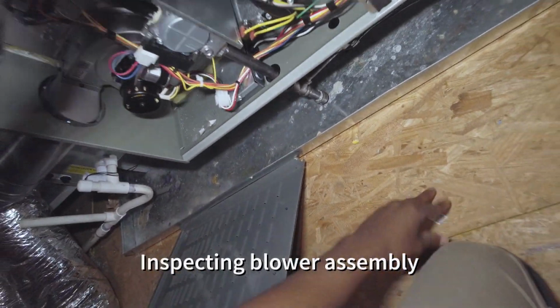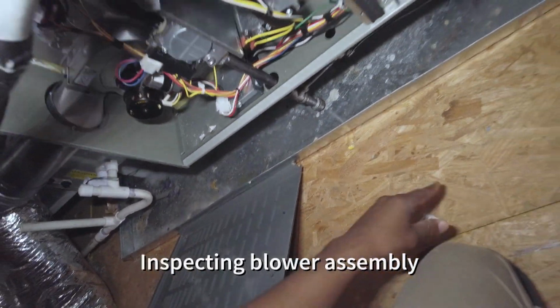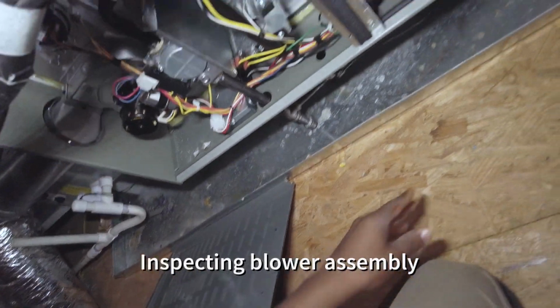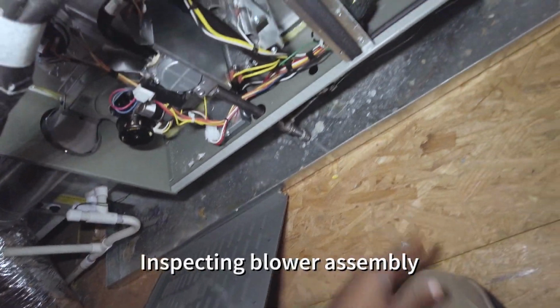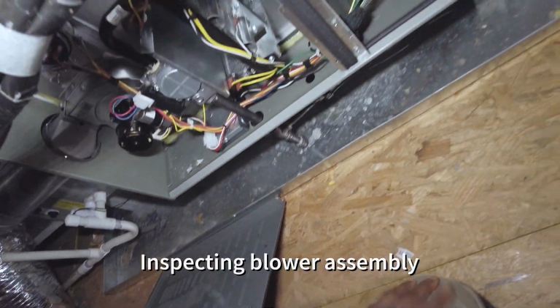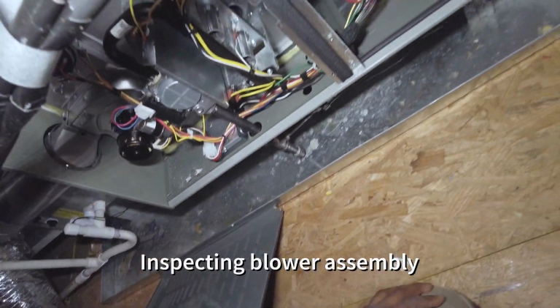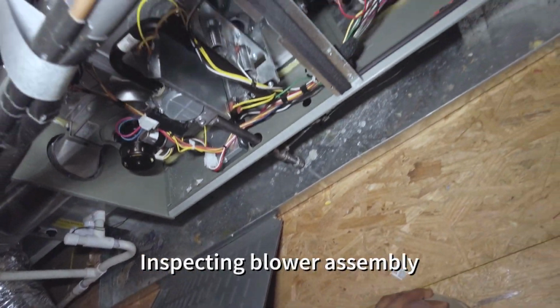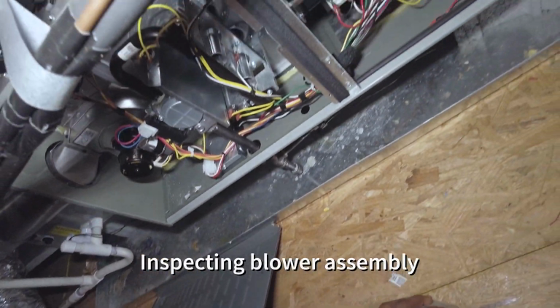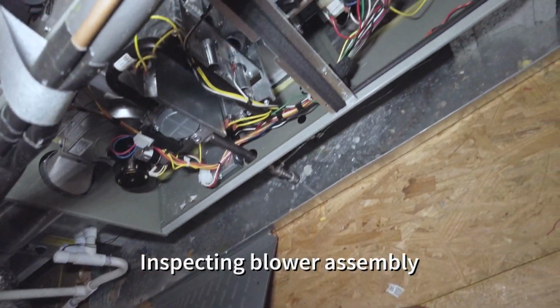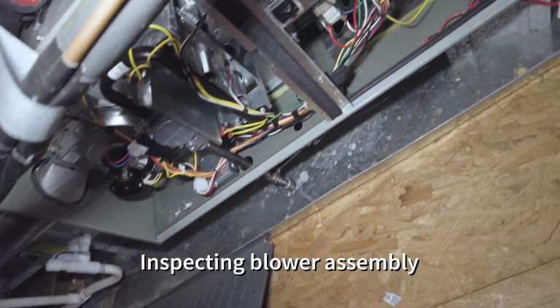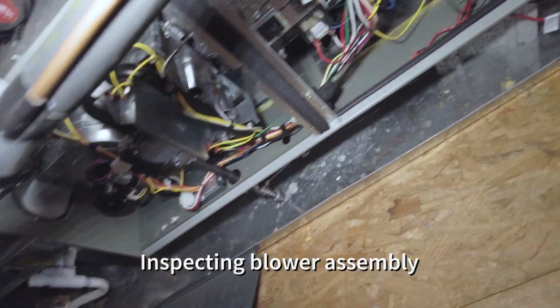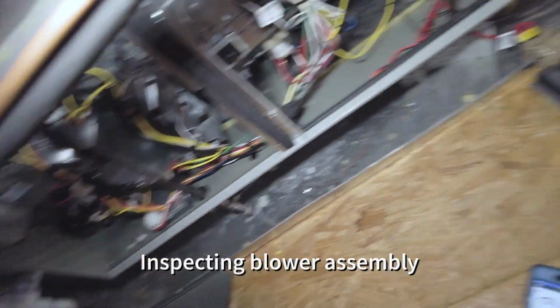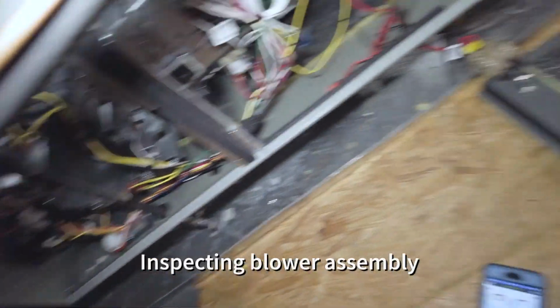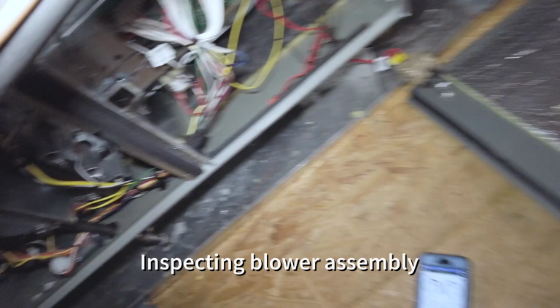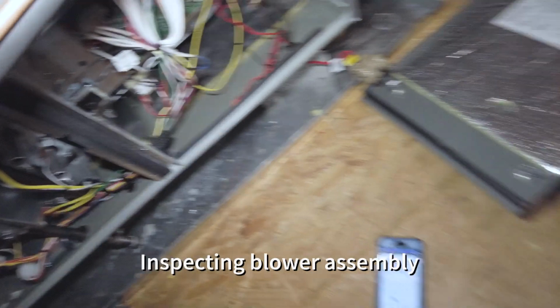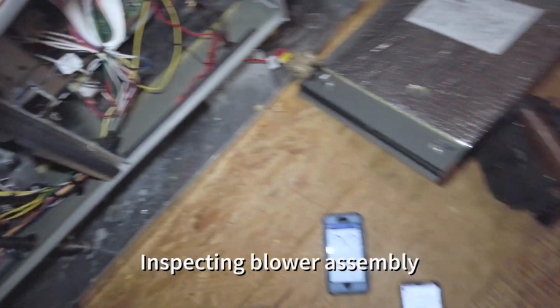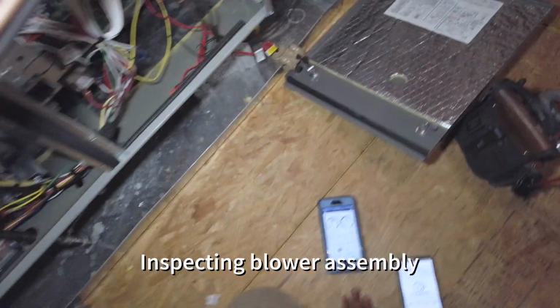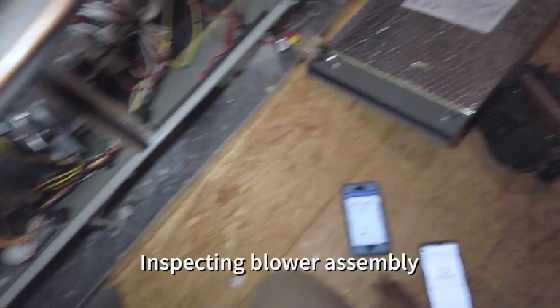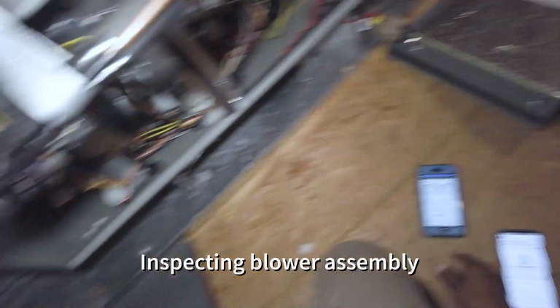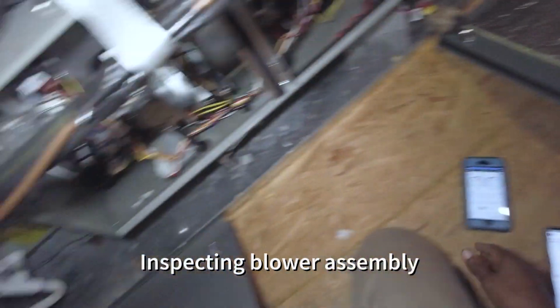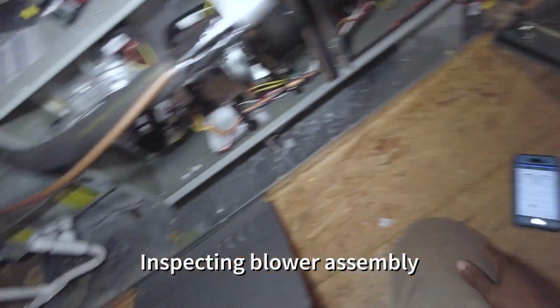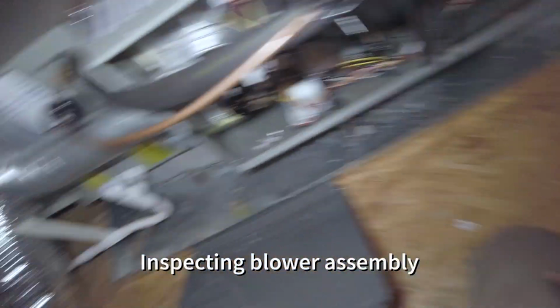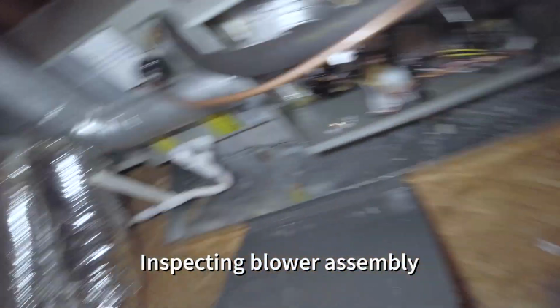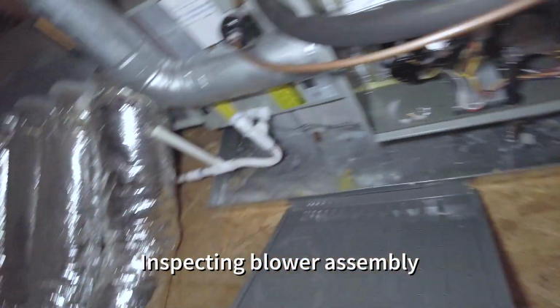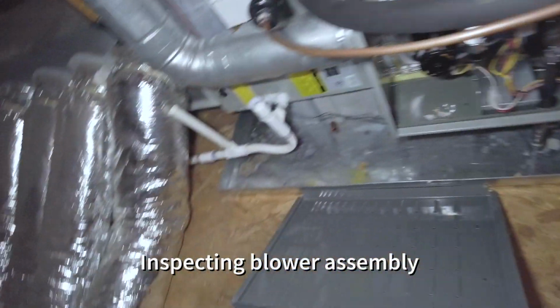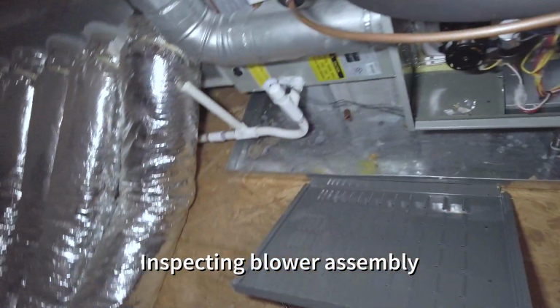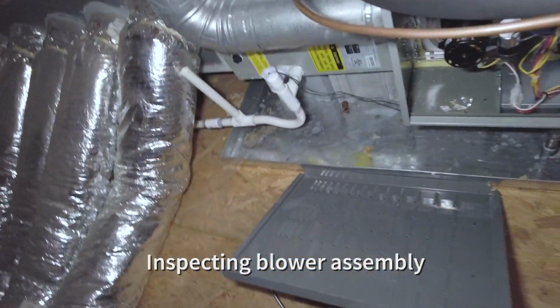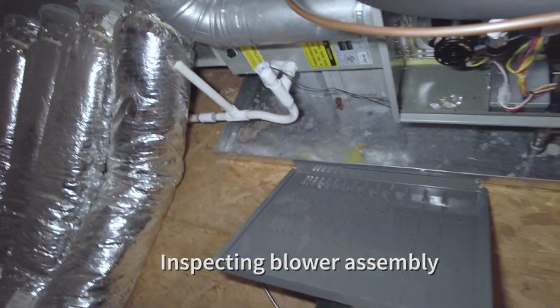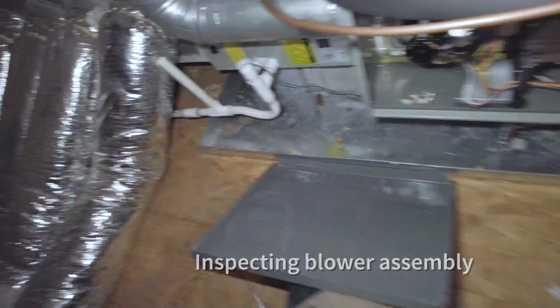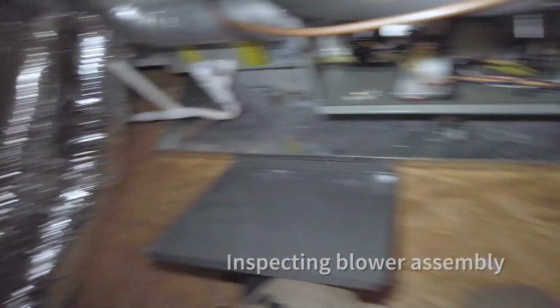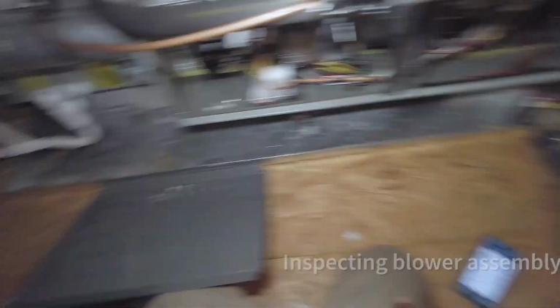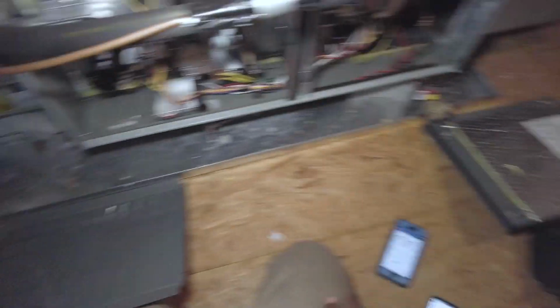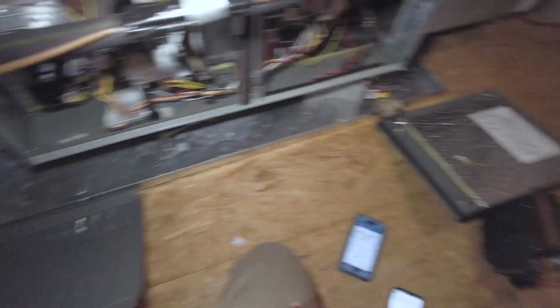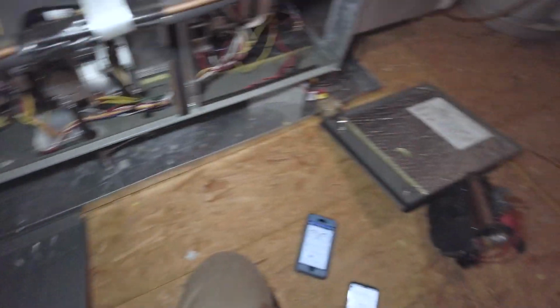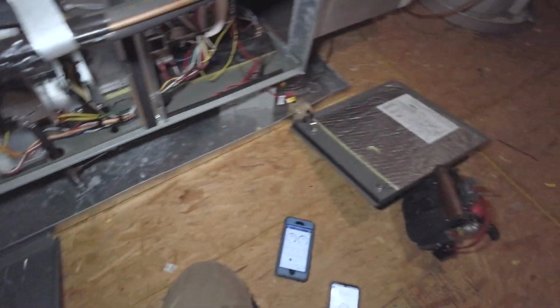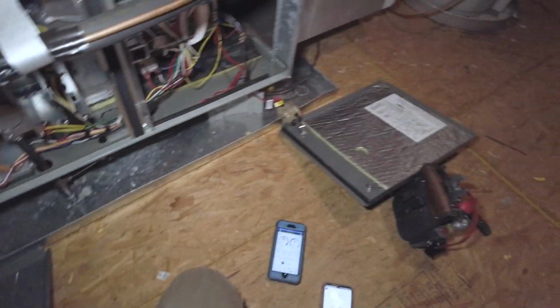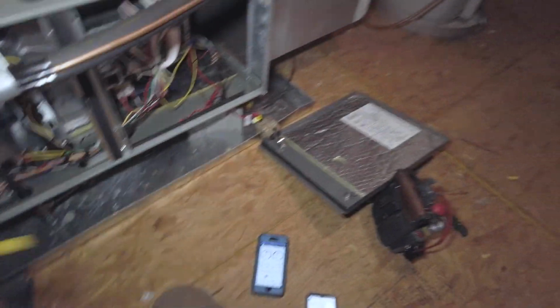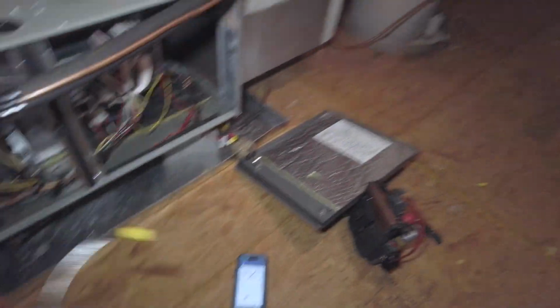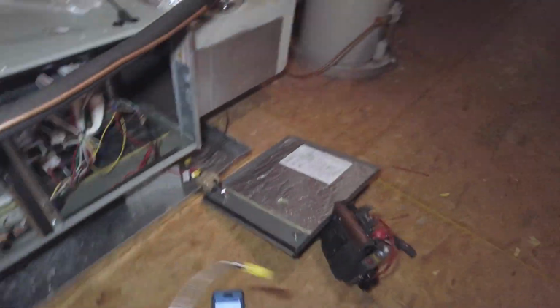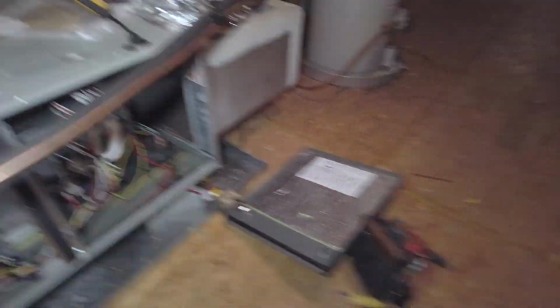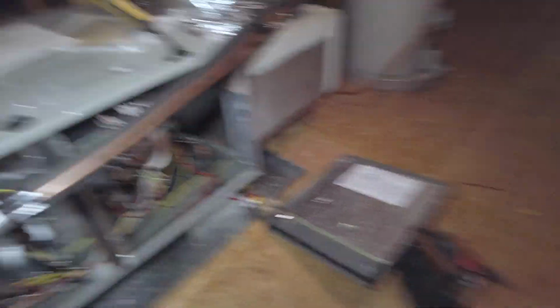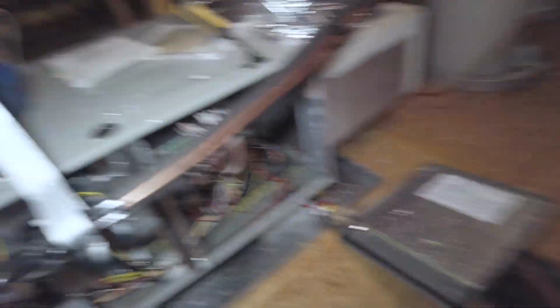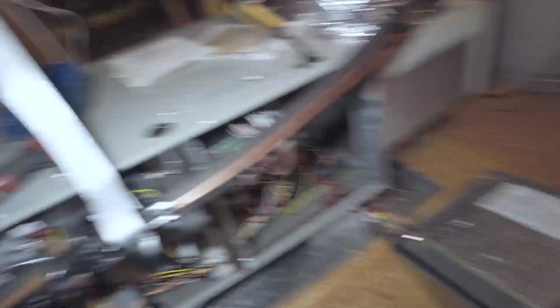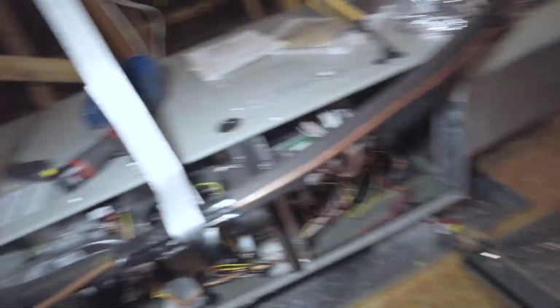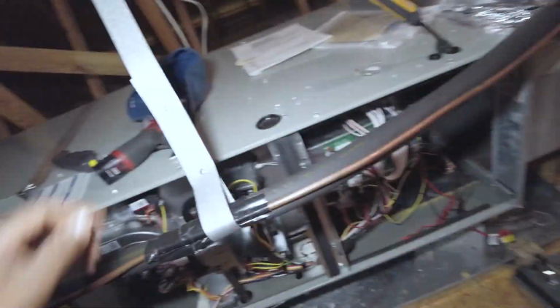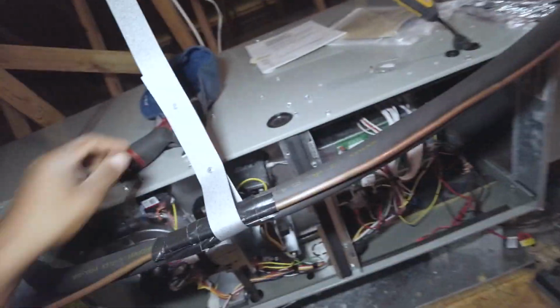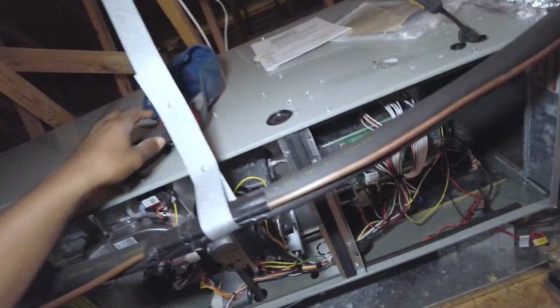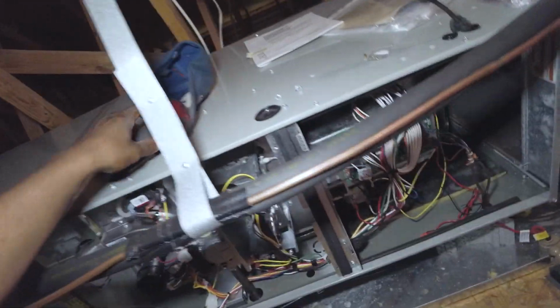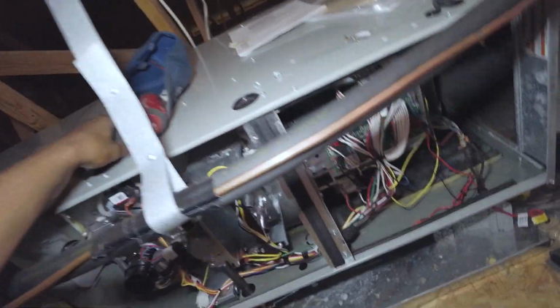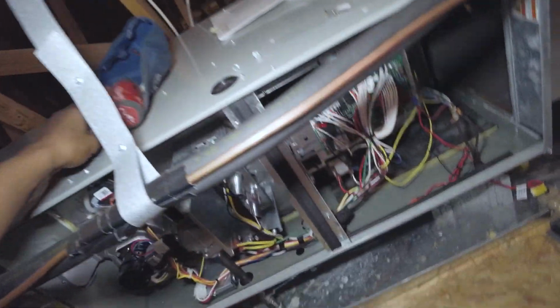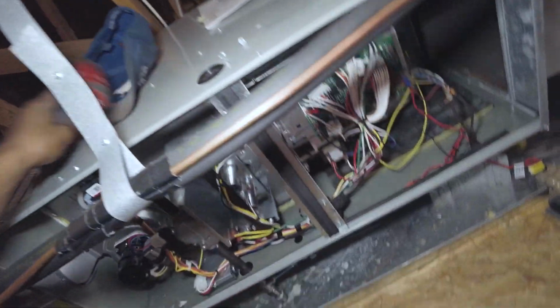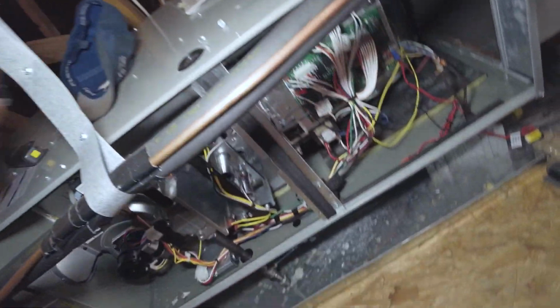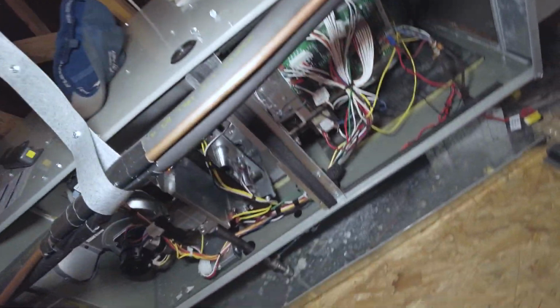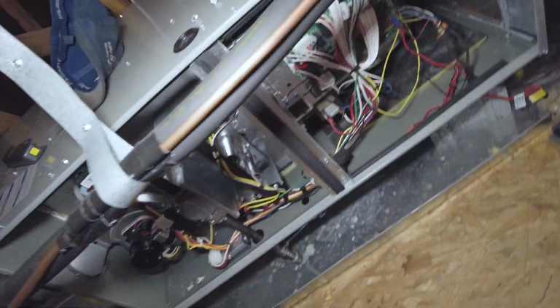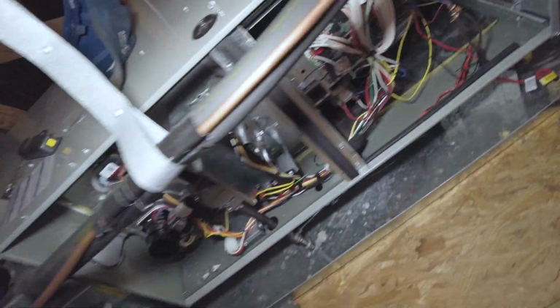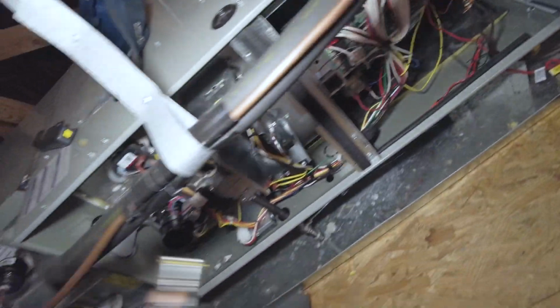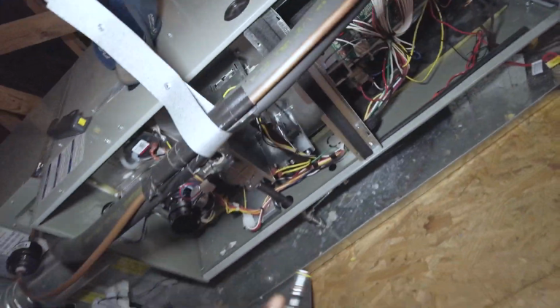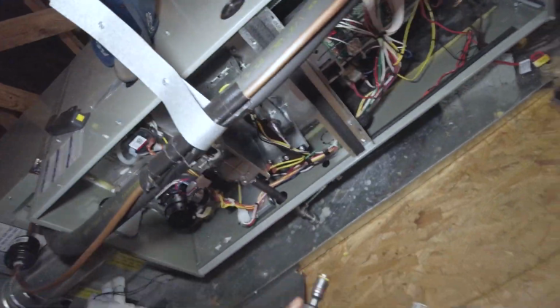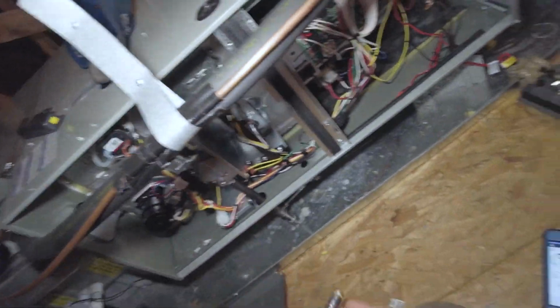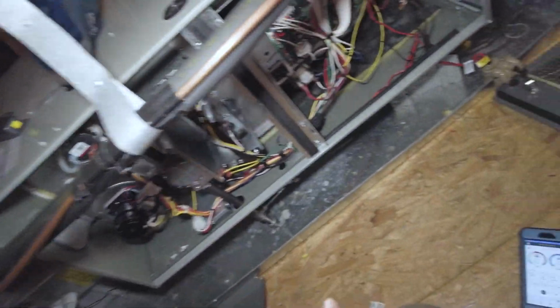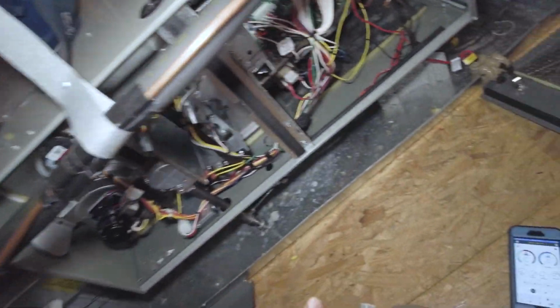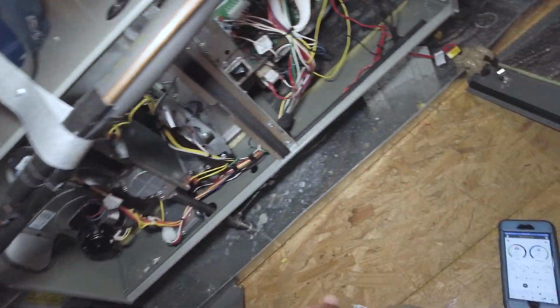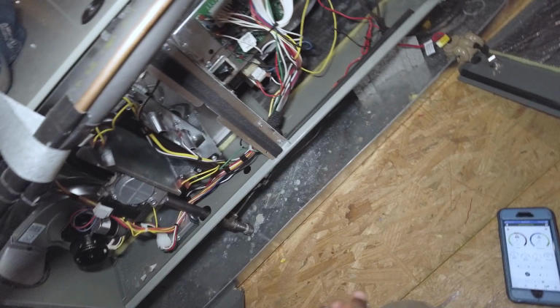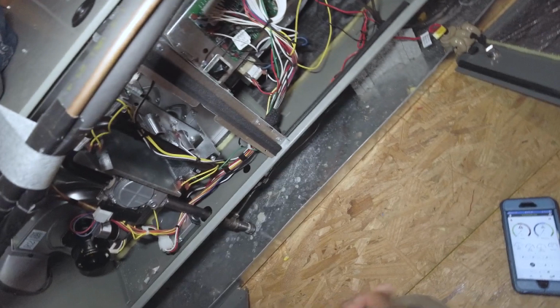It's a fairly new system. I'm just going to go ahead and clean this flame sensor.